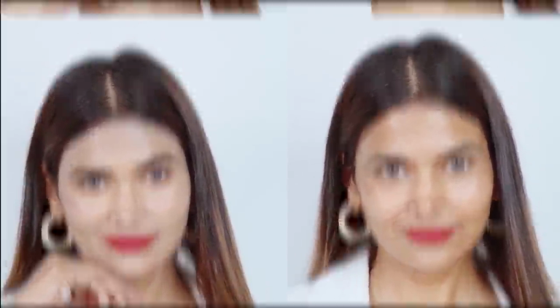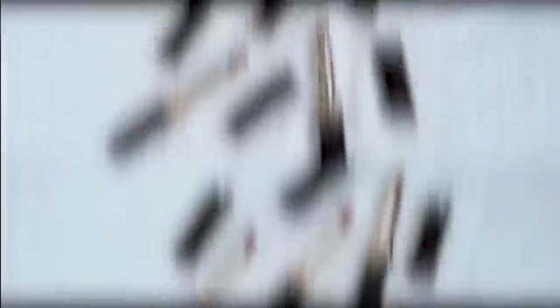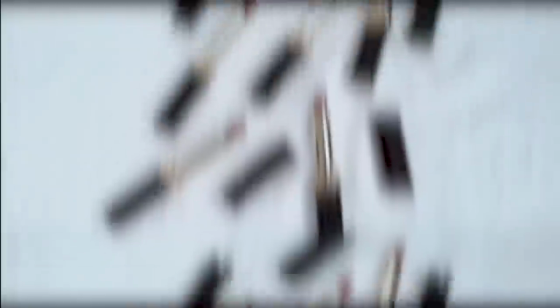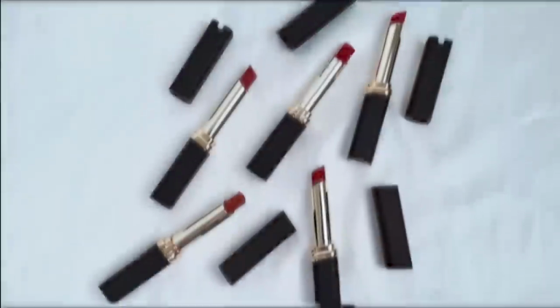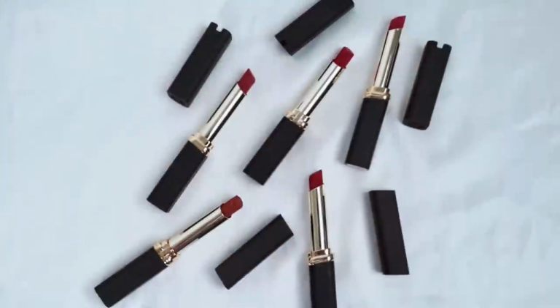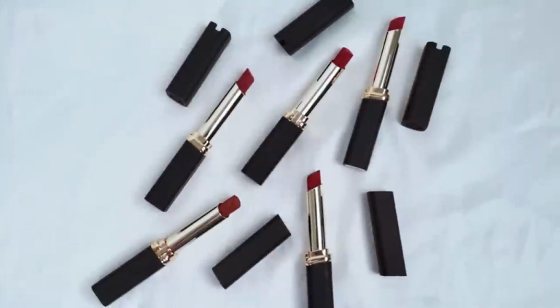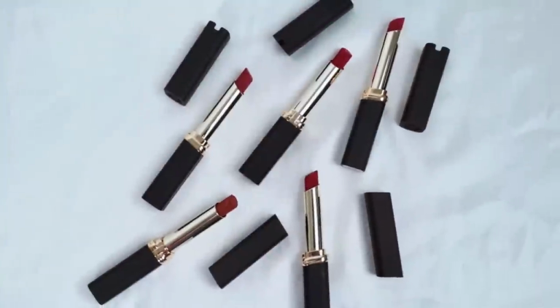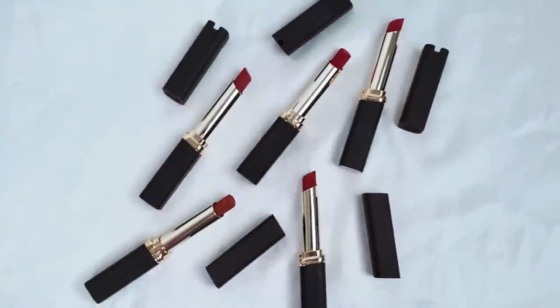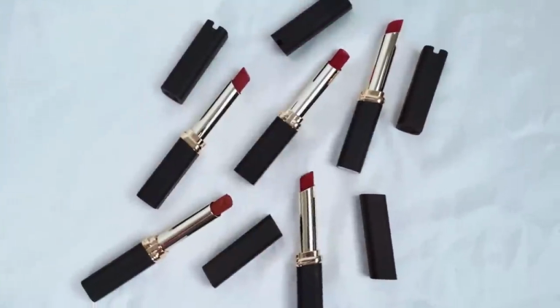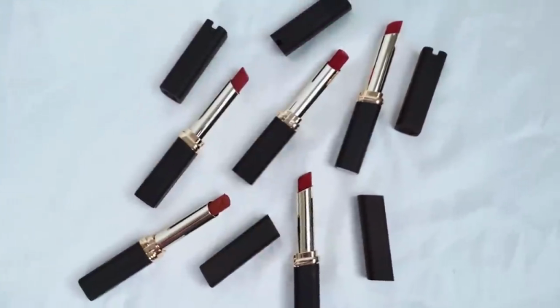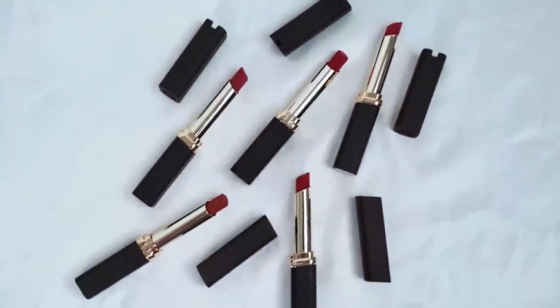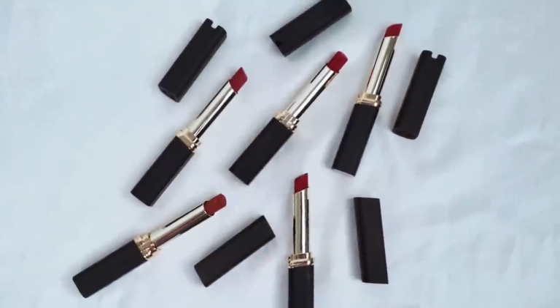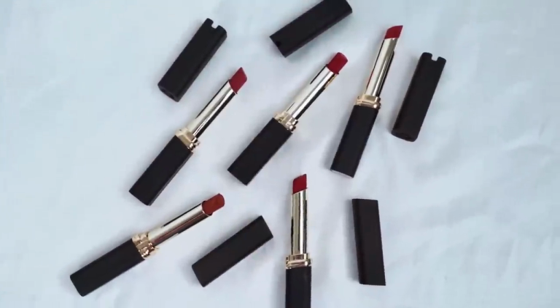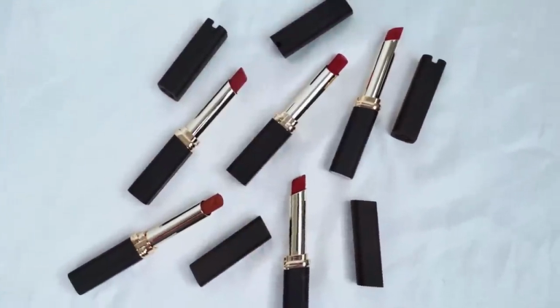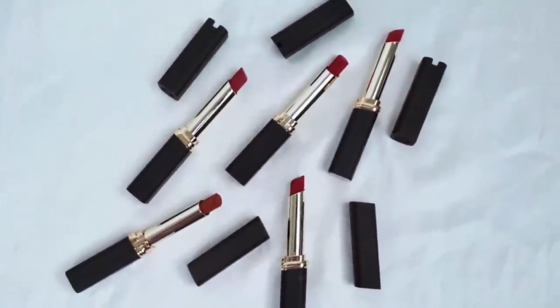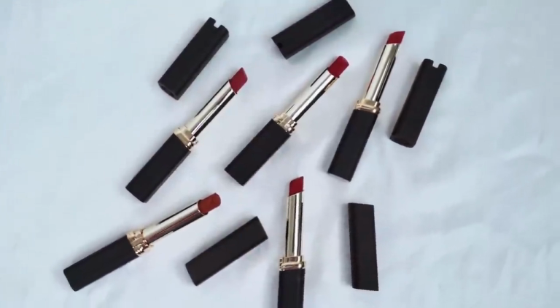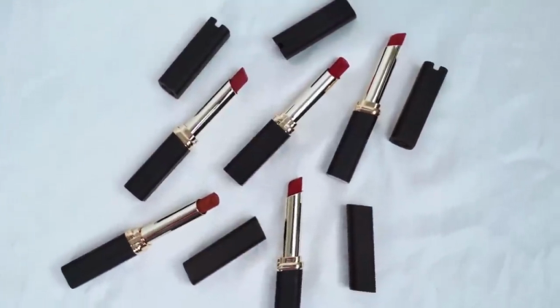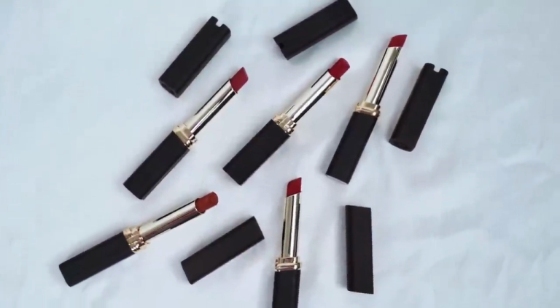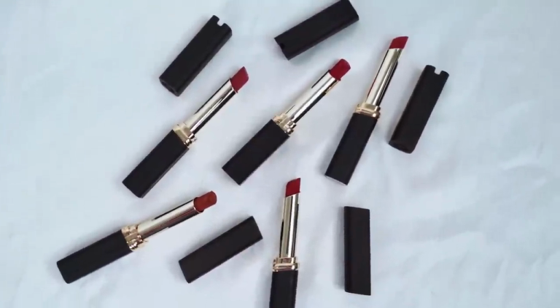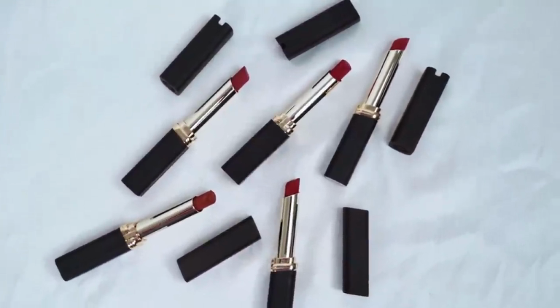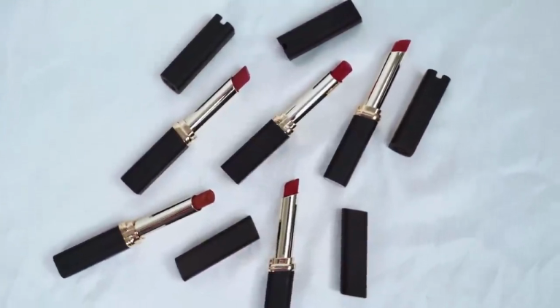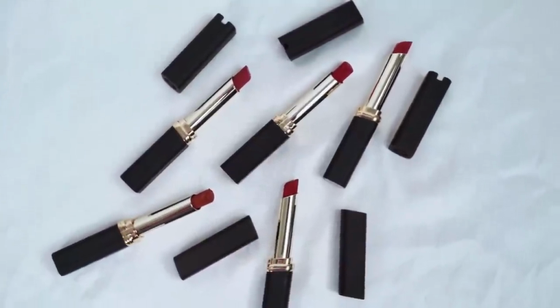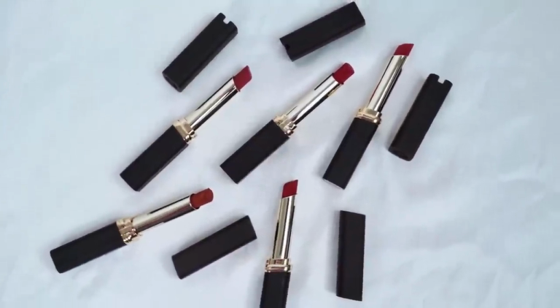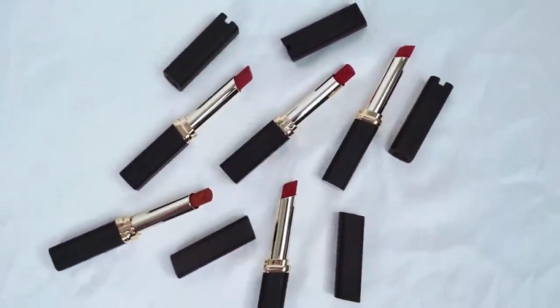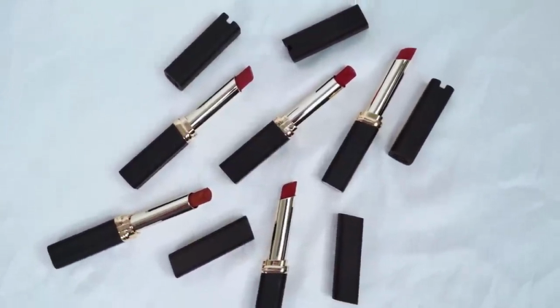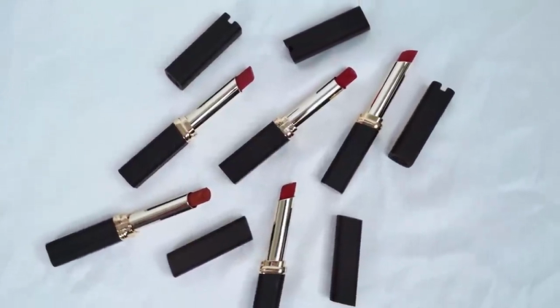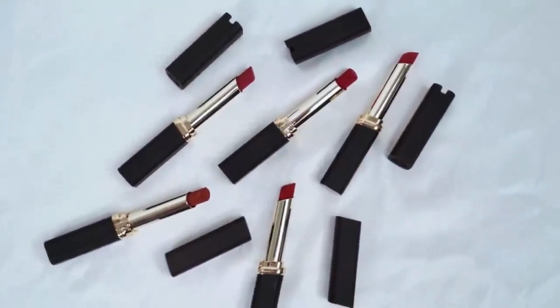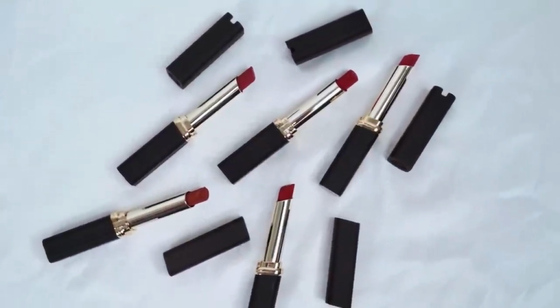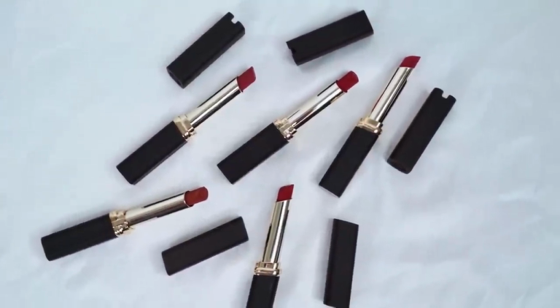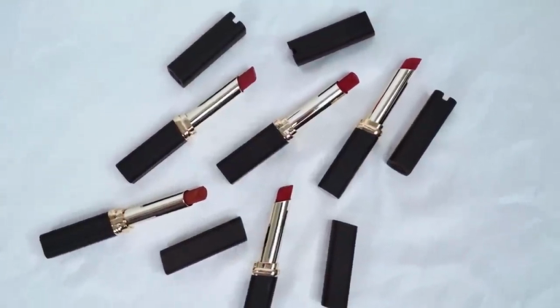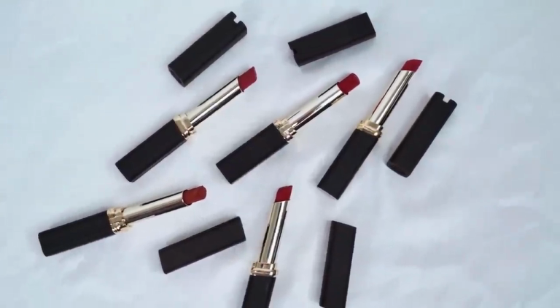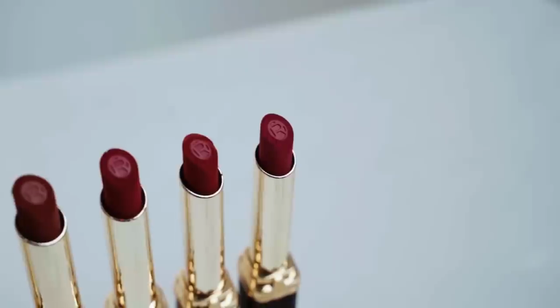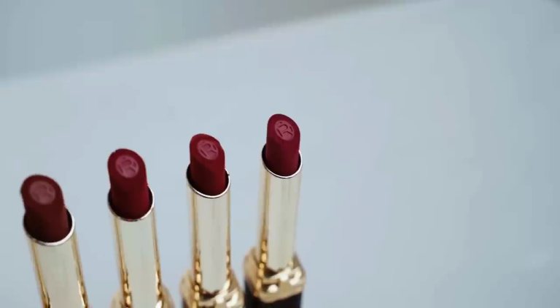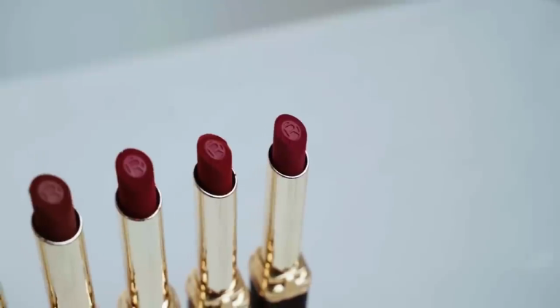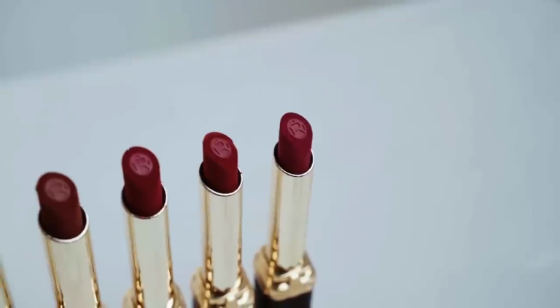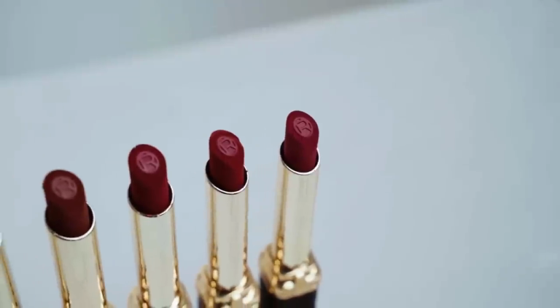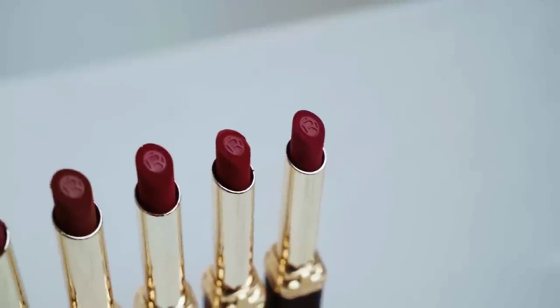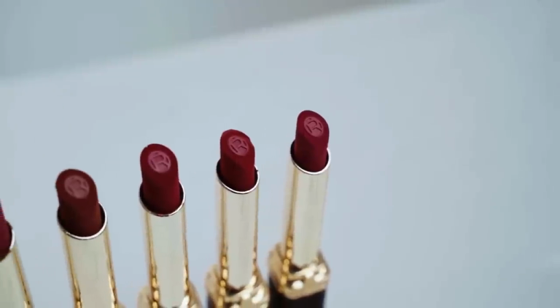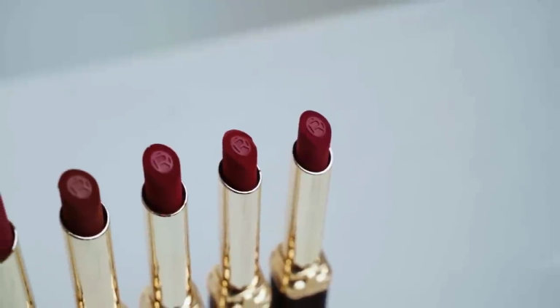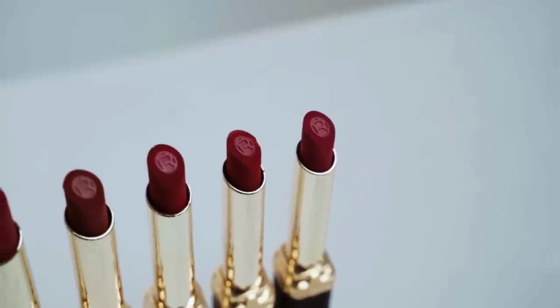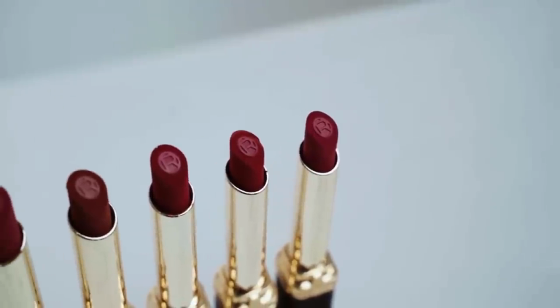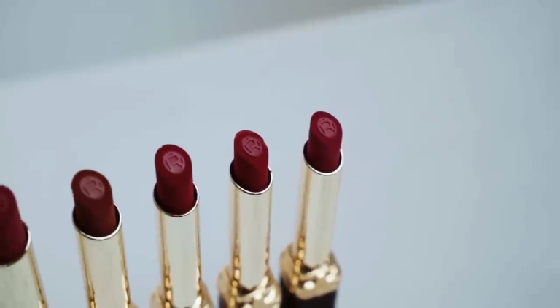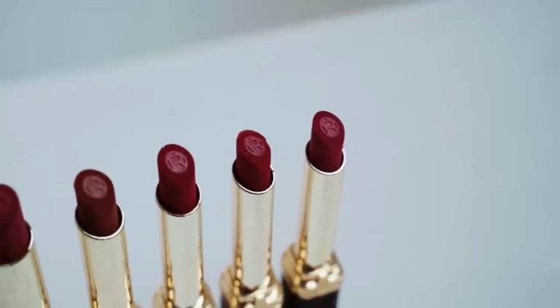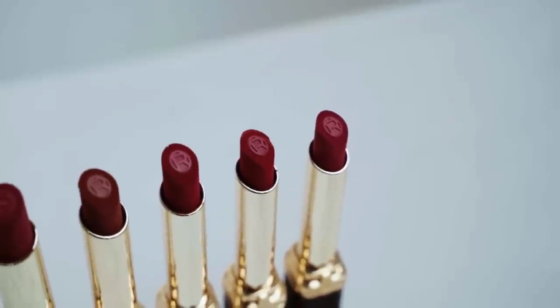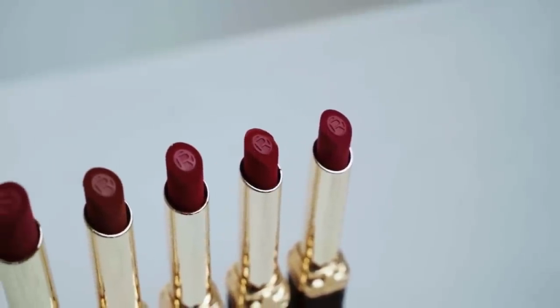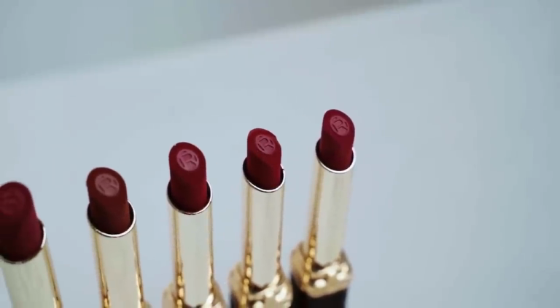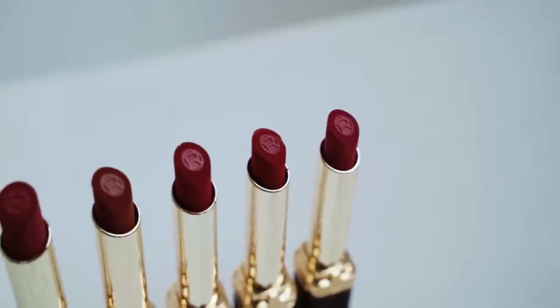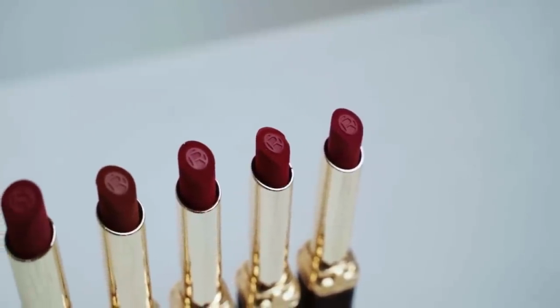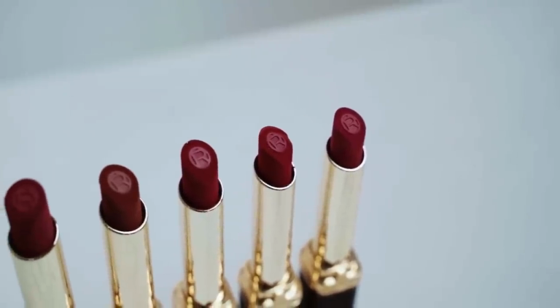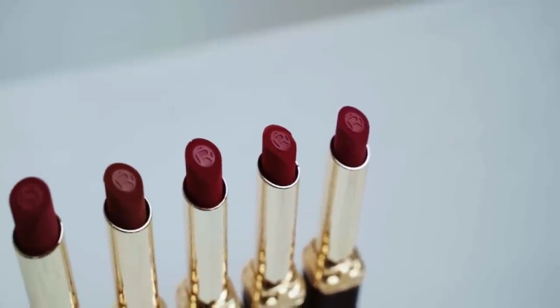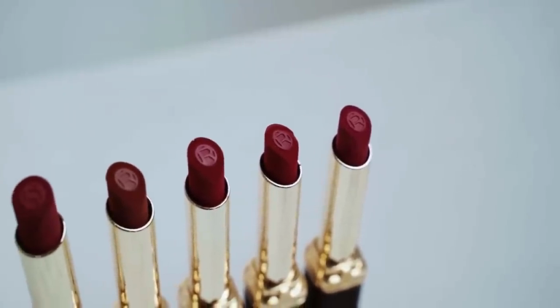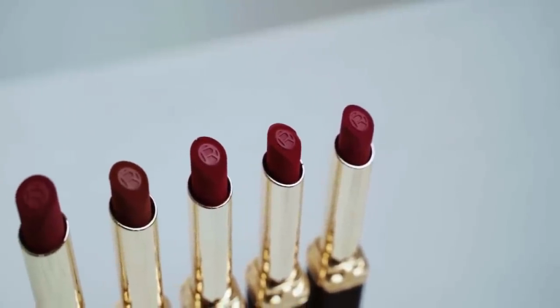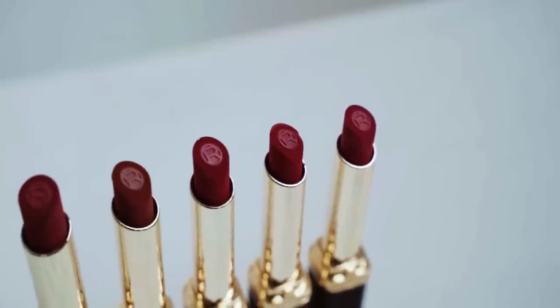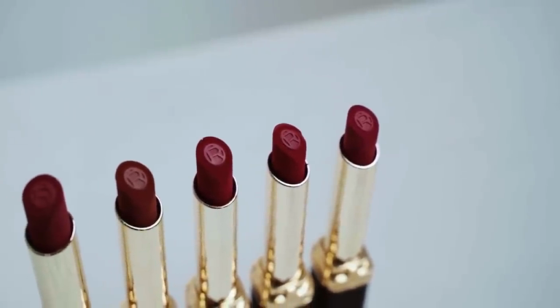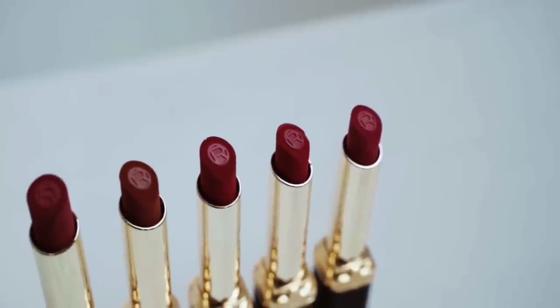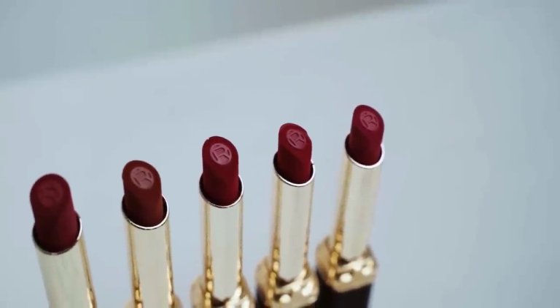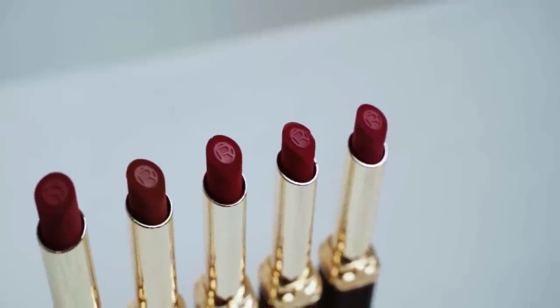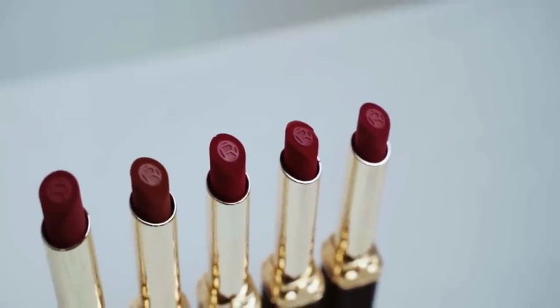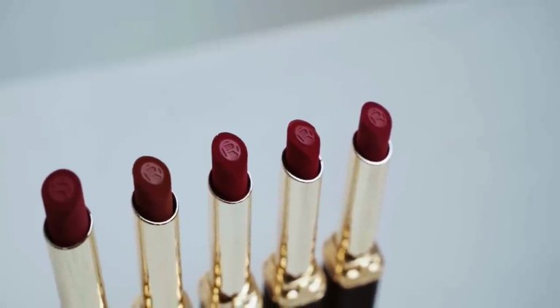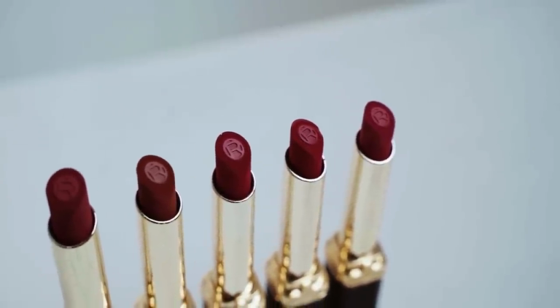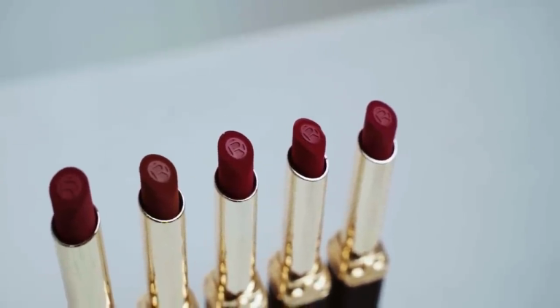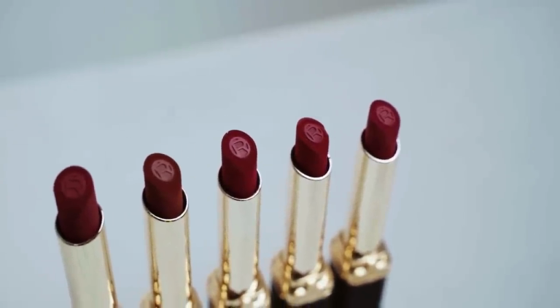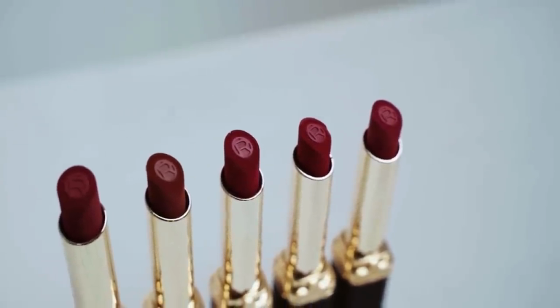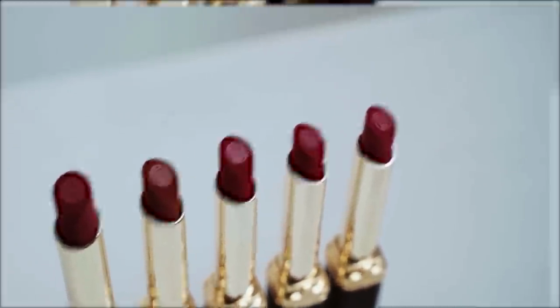Since these lipsticks are infused with hyaluronic acid, they lock in moisture and give cooler, softer and healthier looking lips.